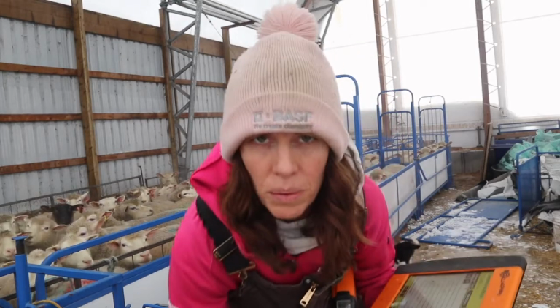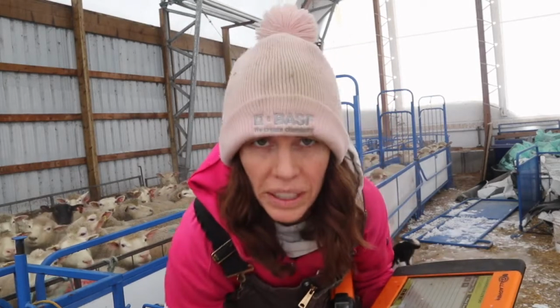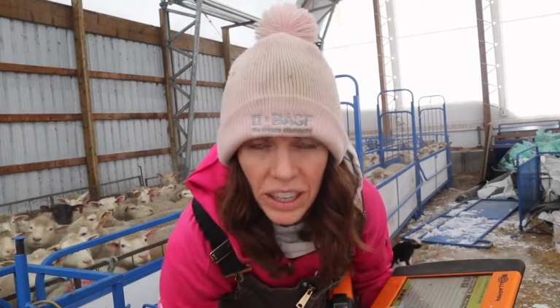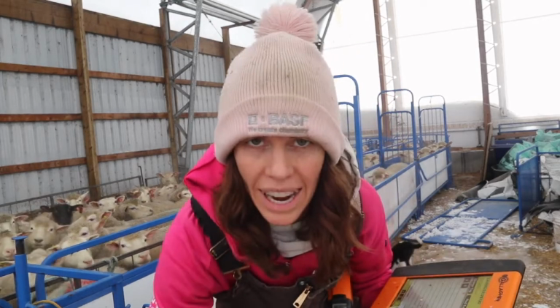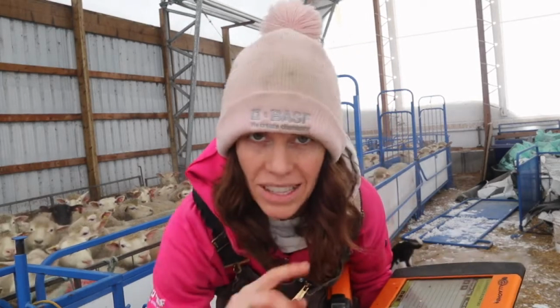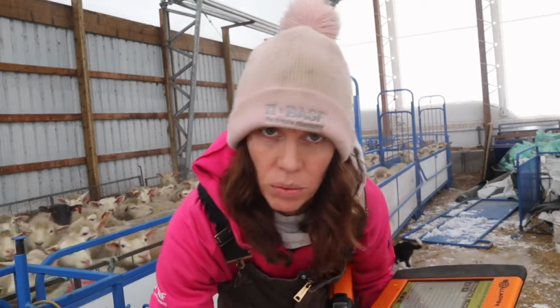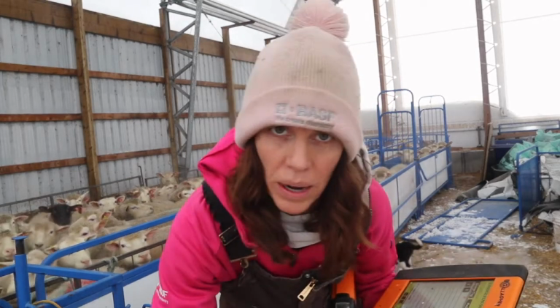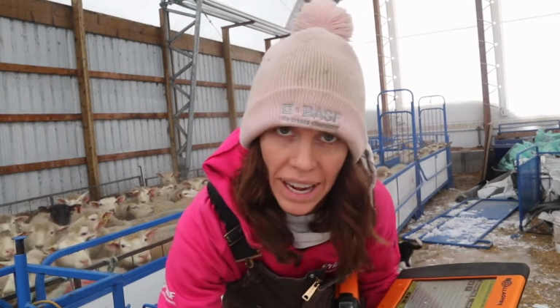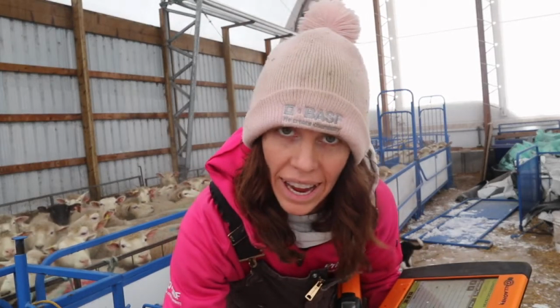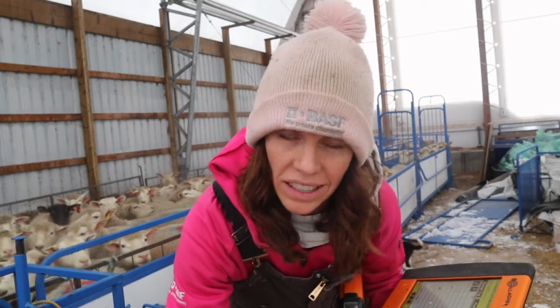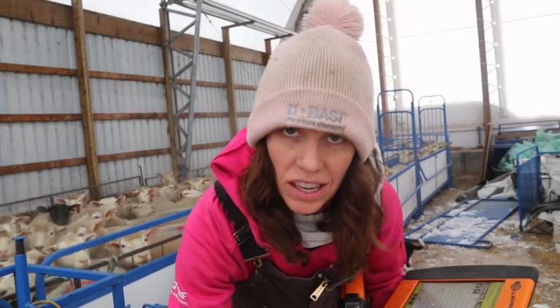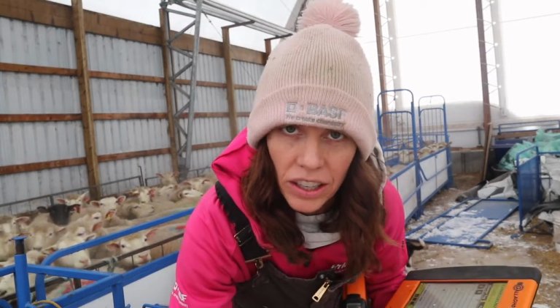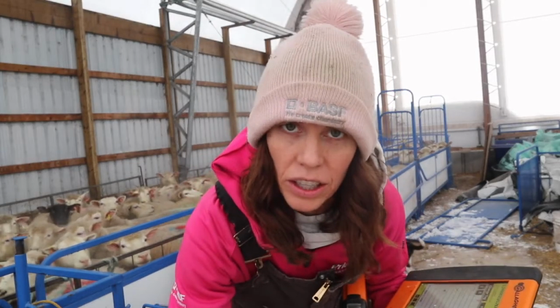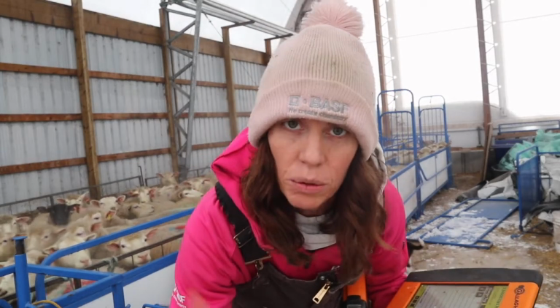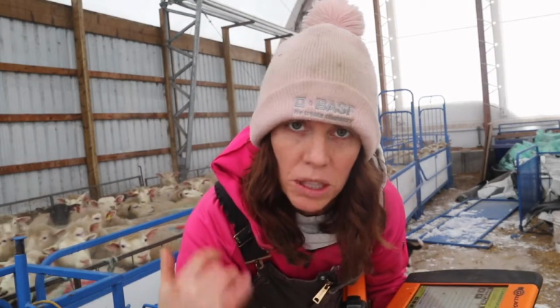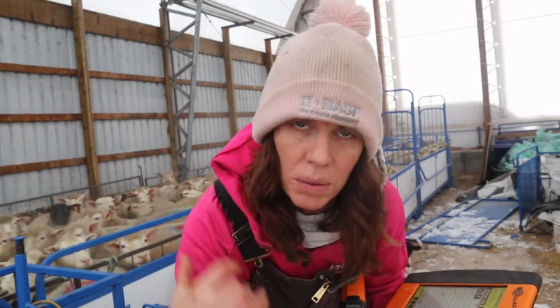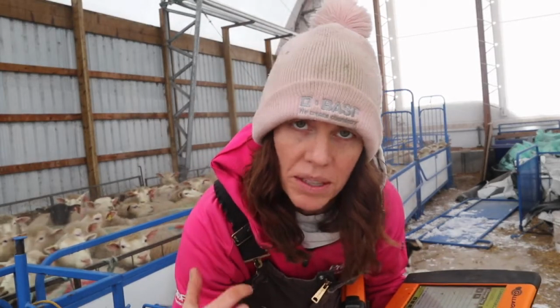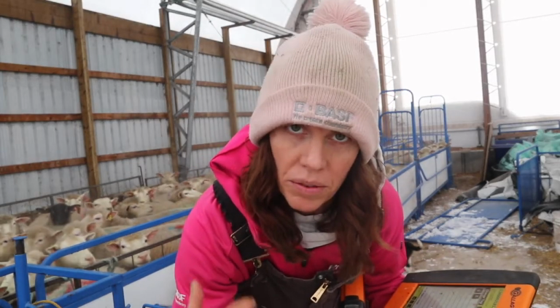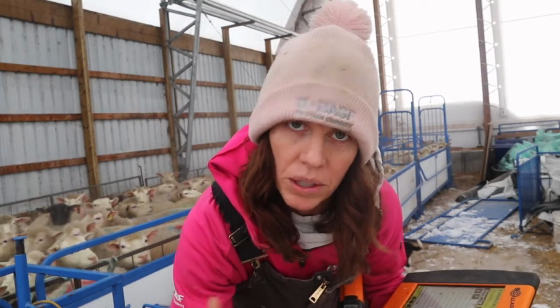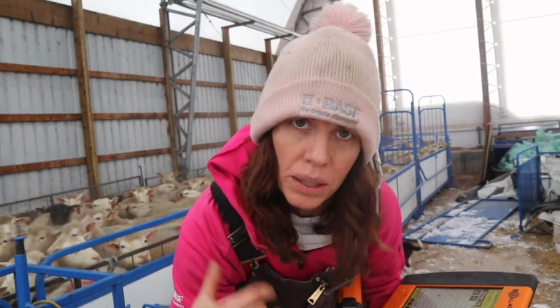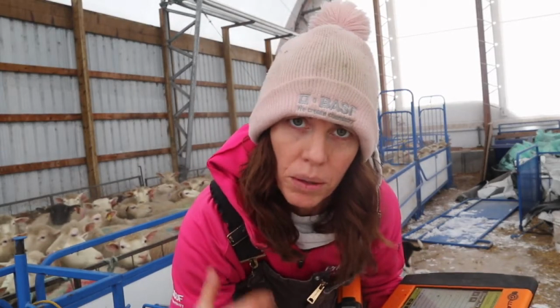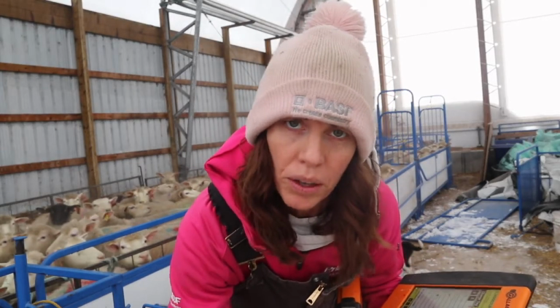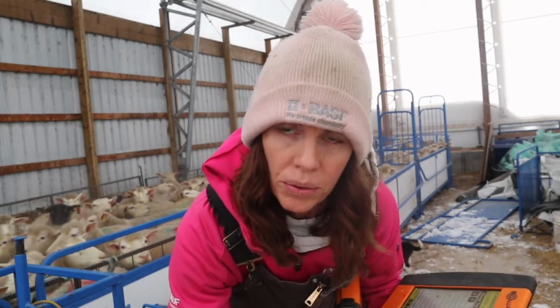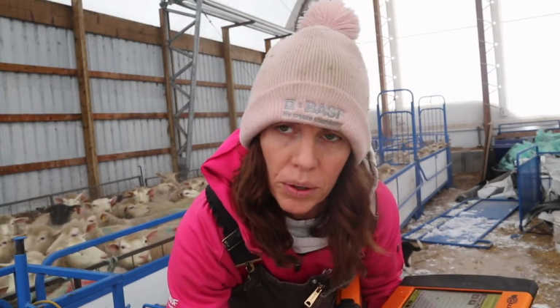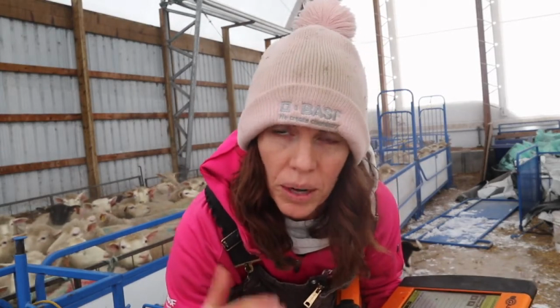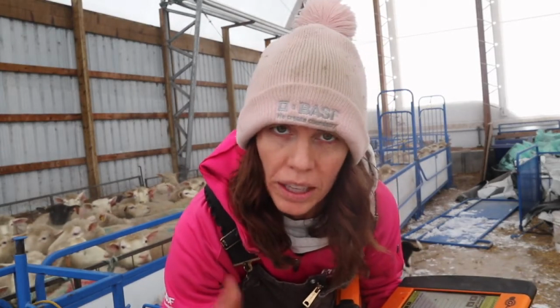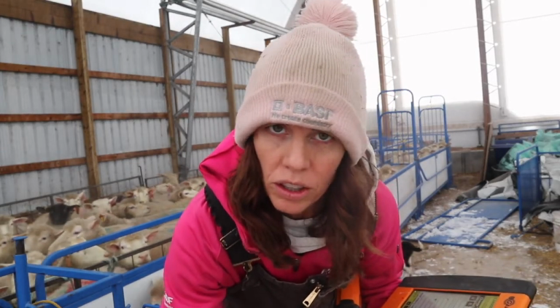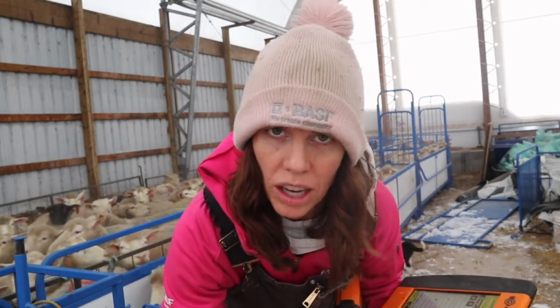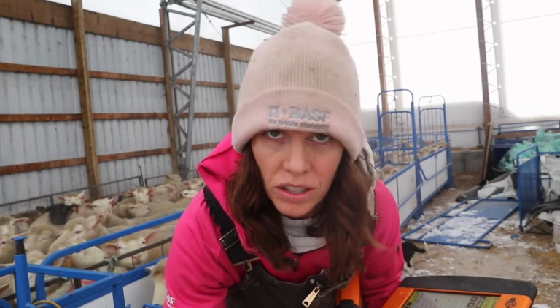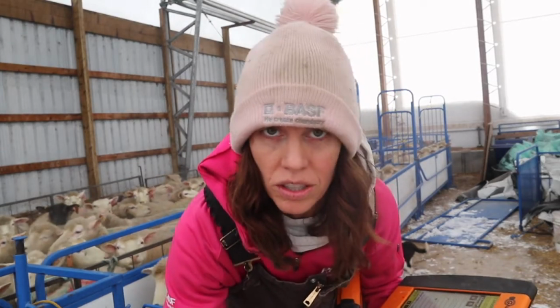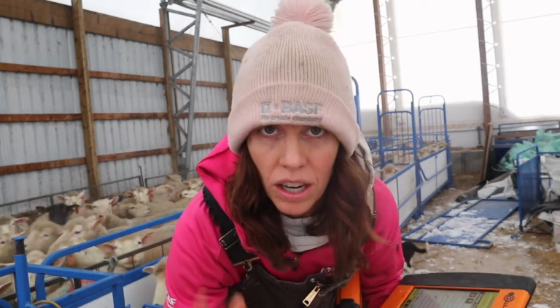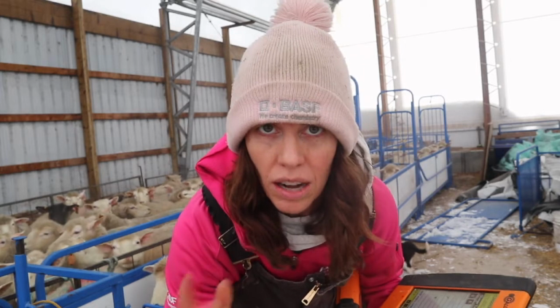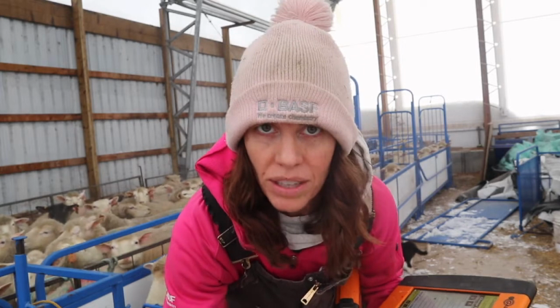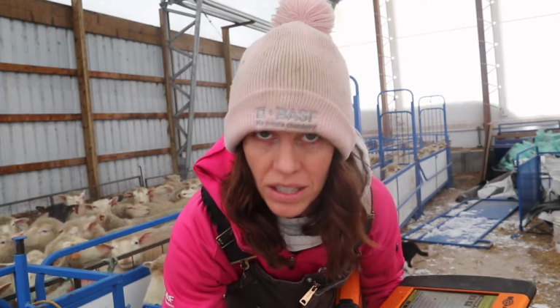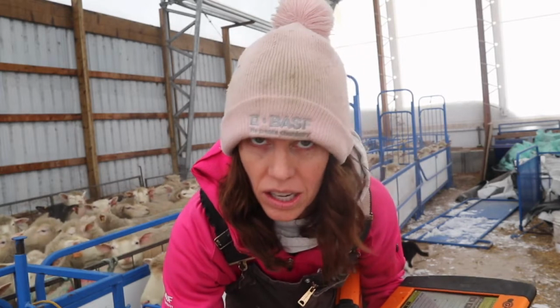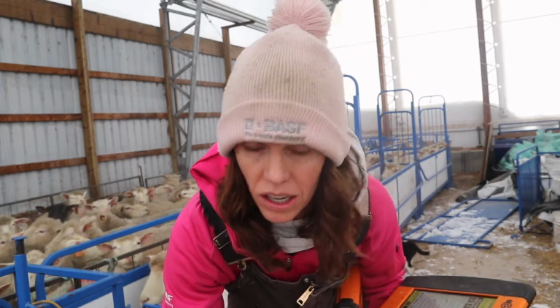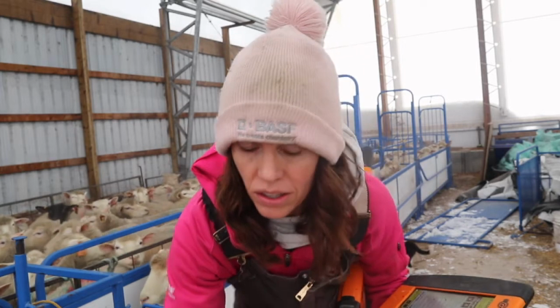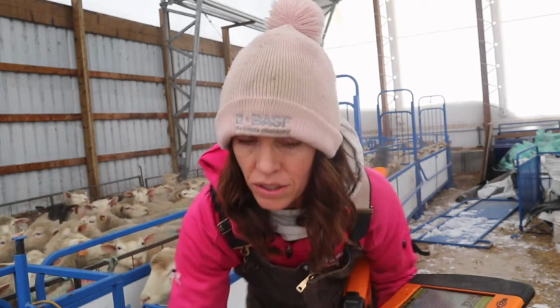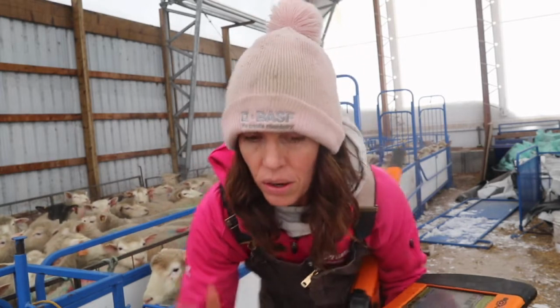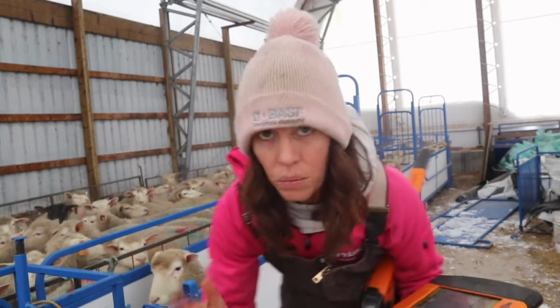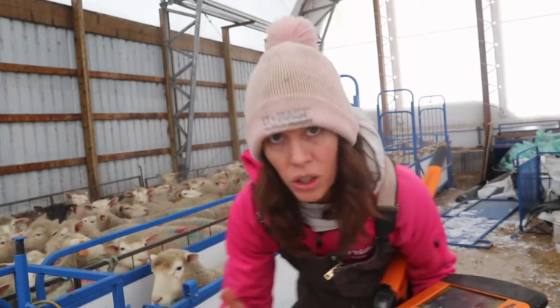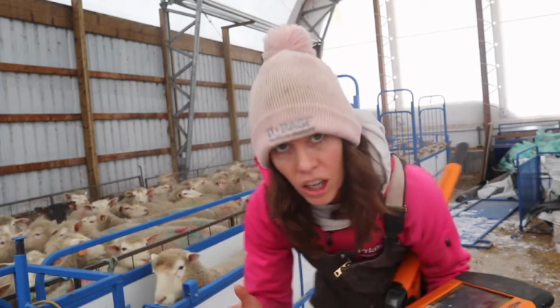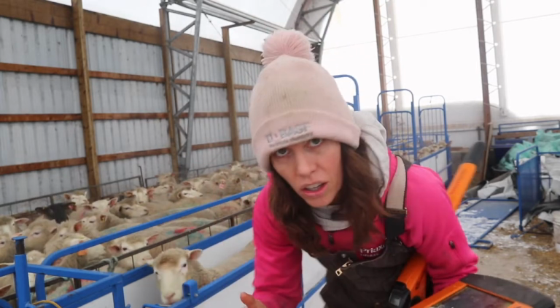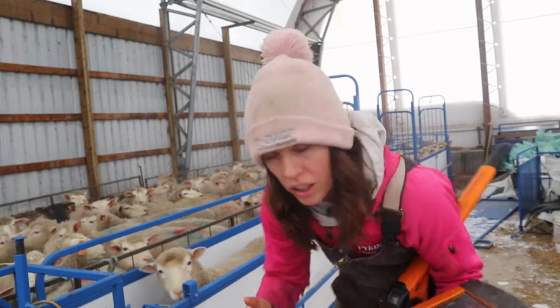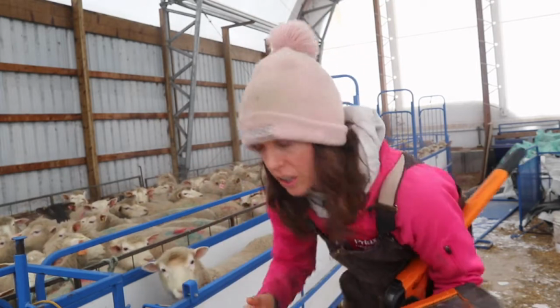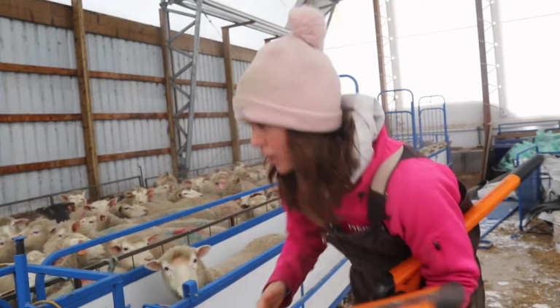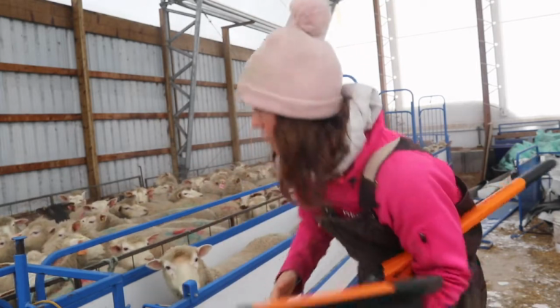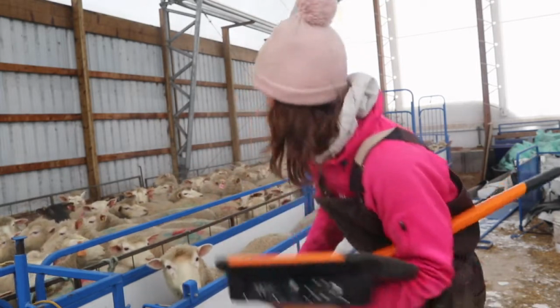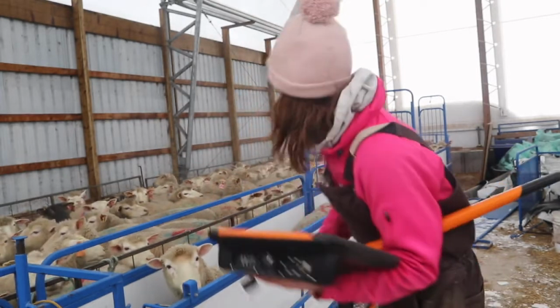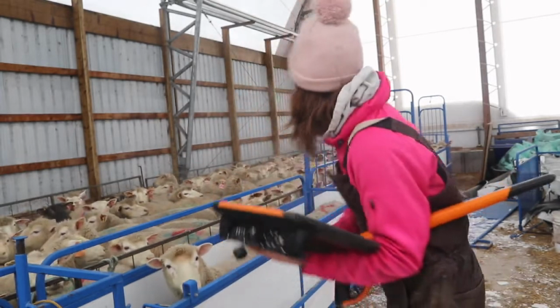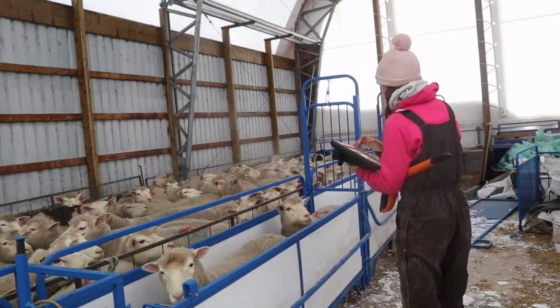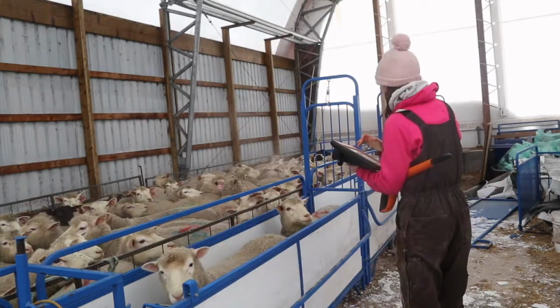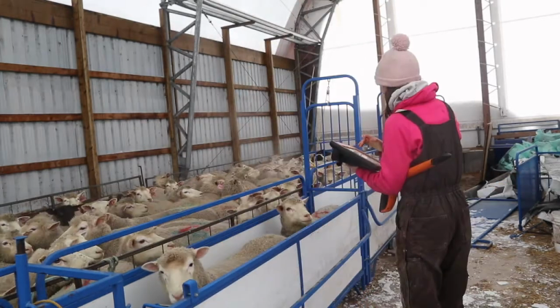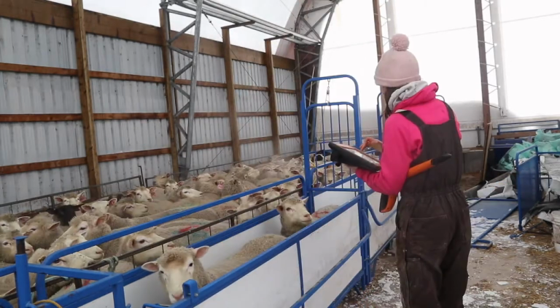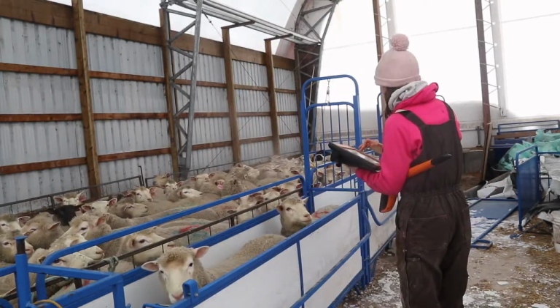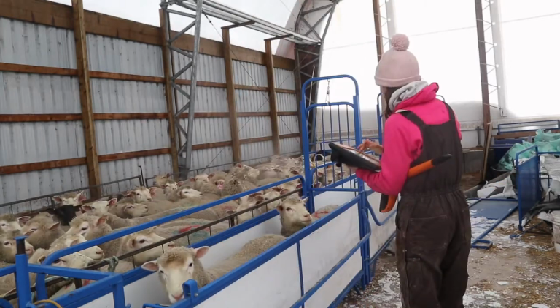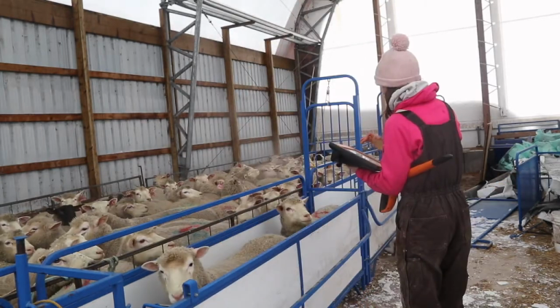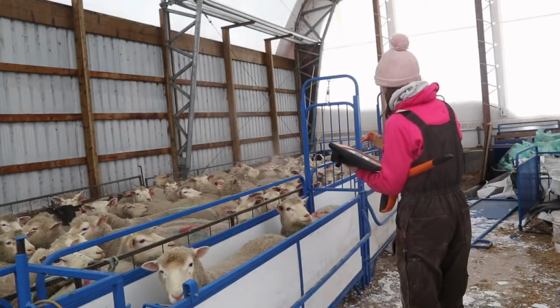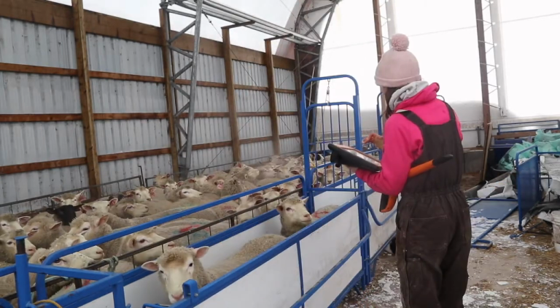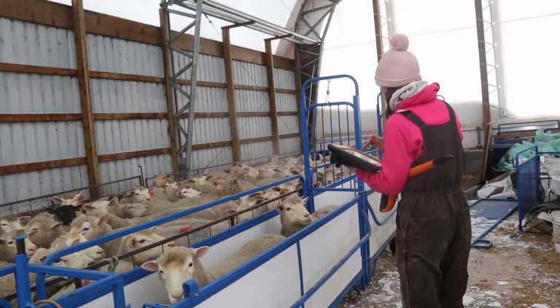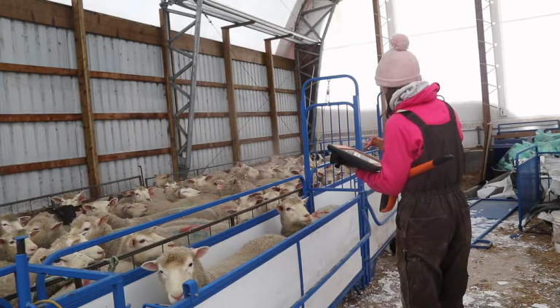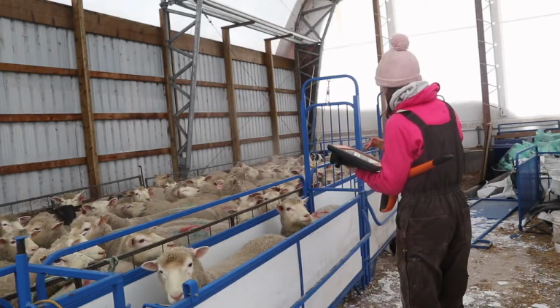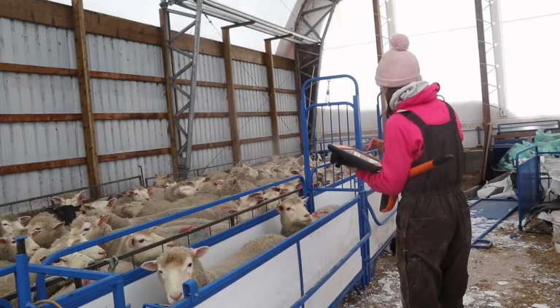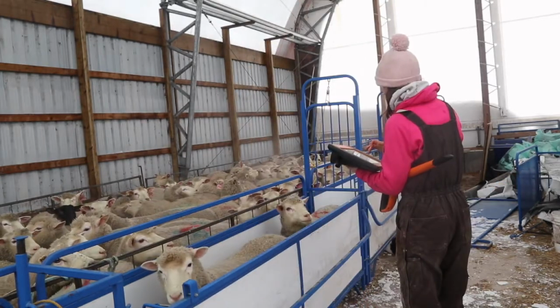This one here has a red X on her, which means I've already run her through and crossed her off as a cull. So I will cull her.